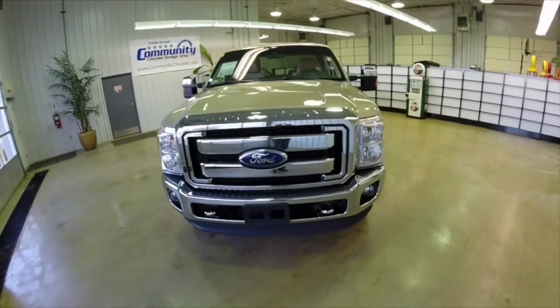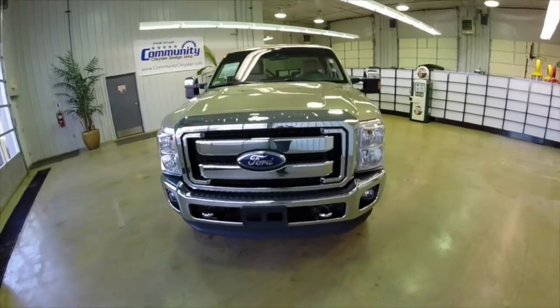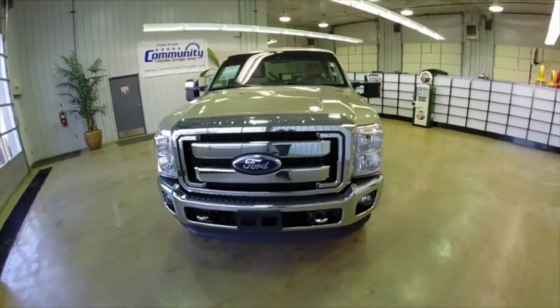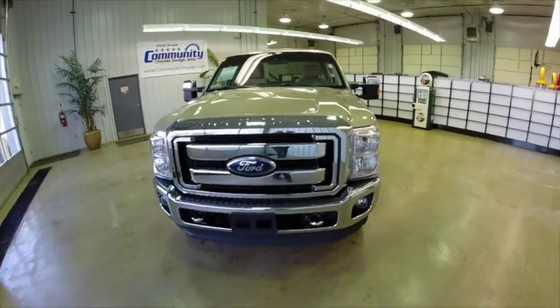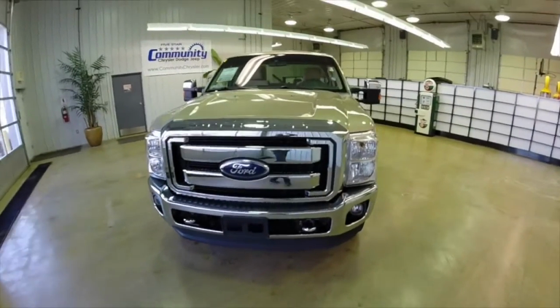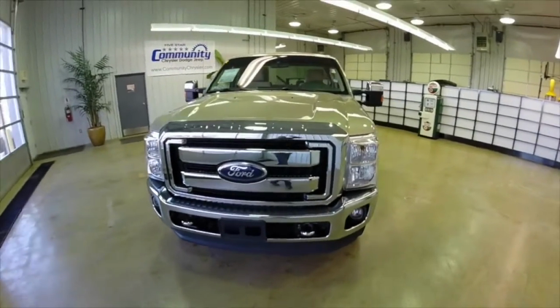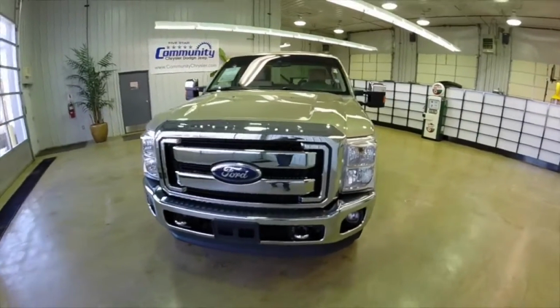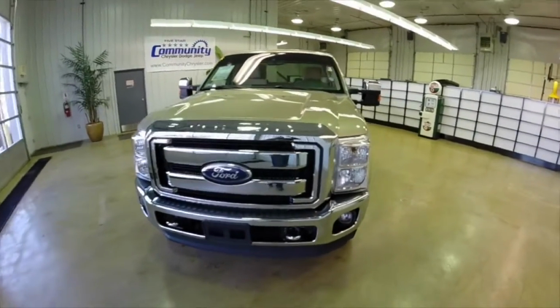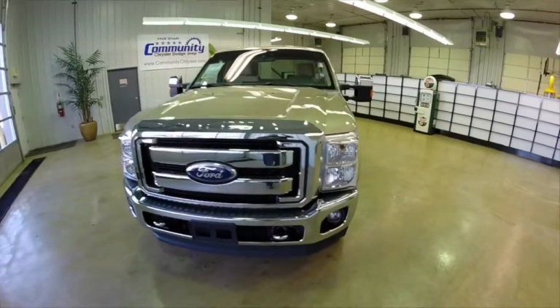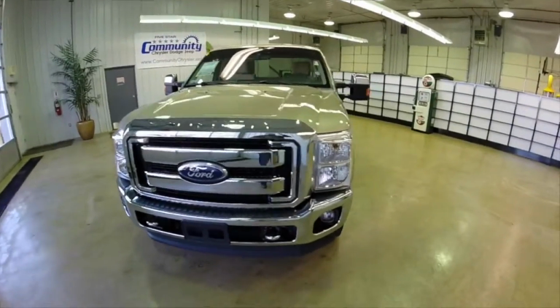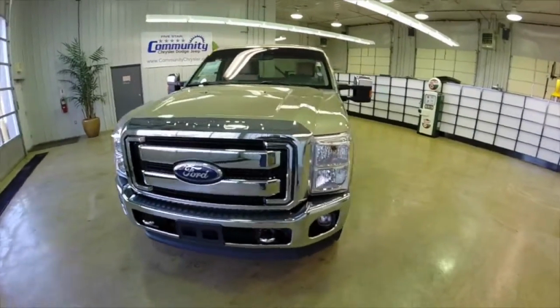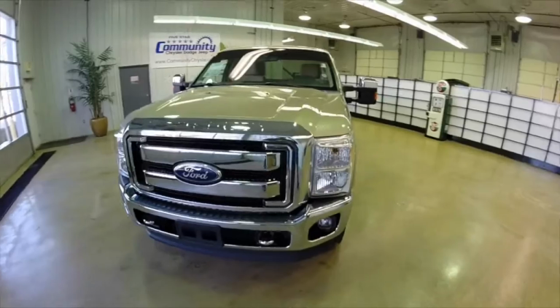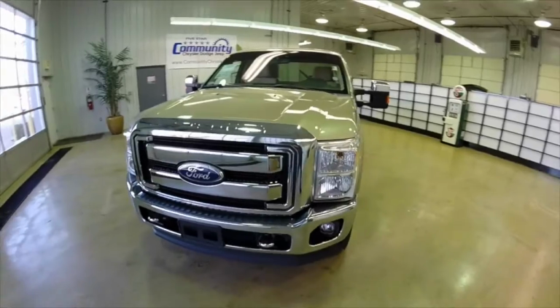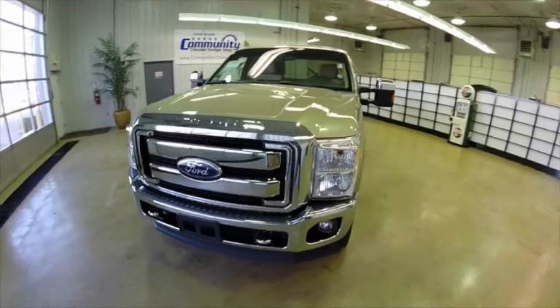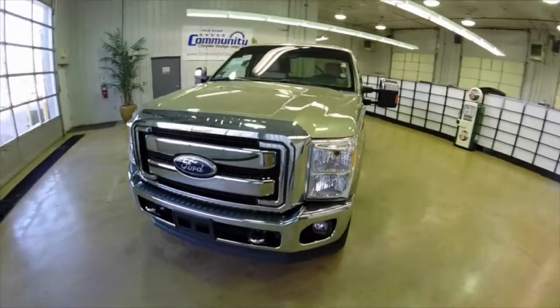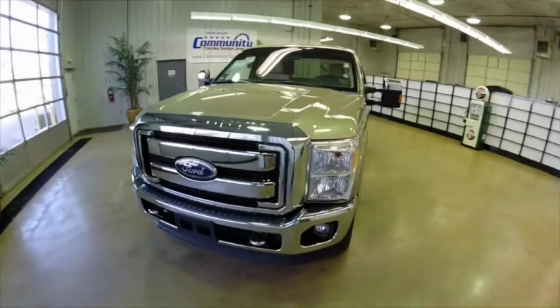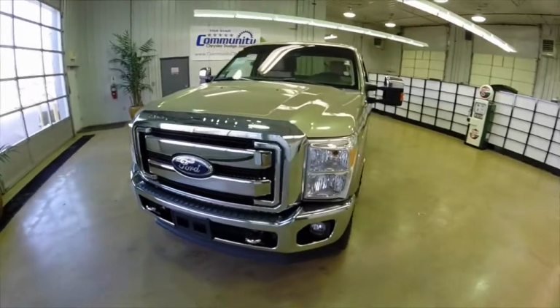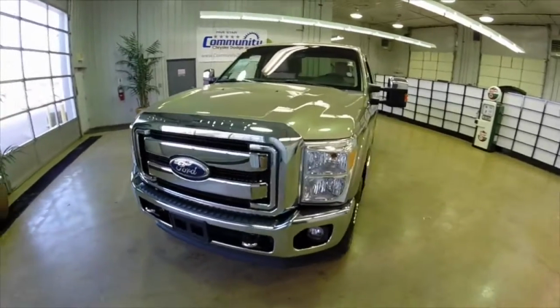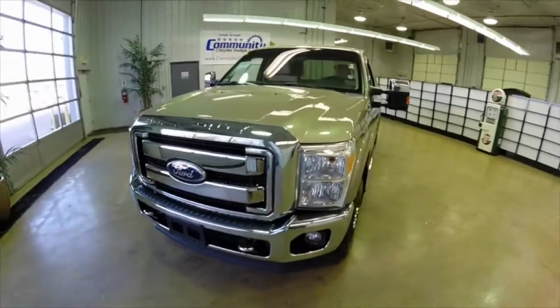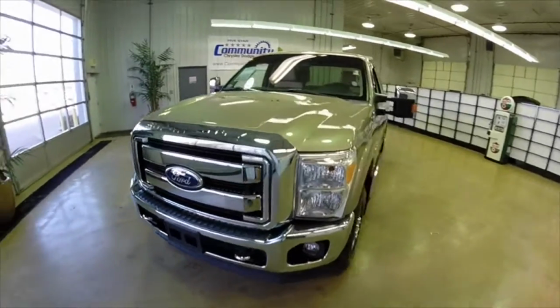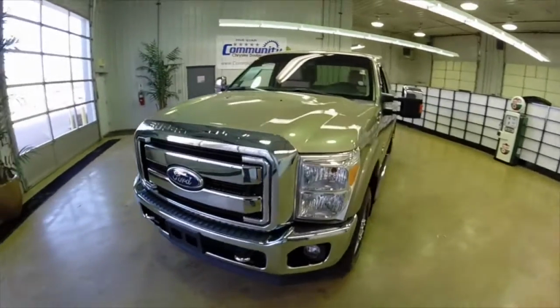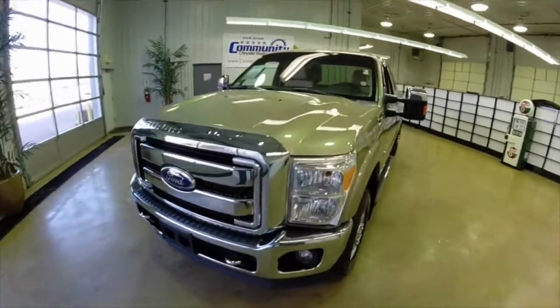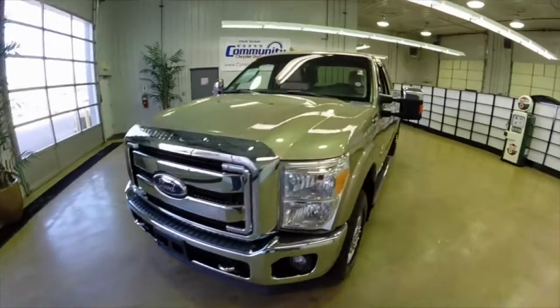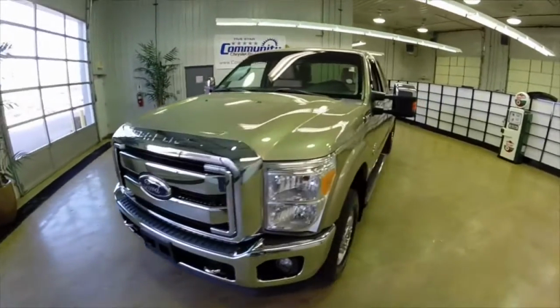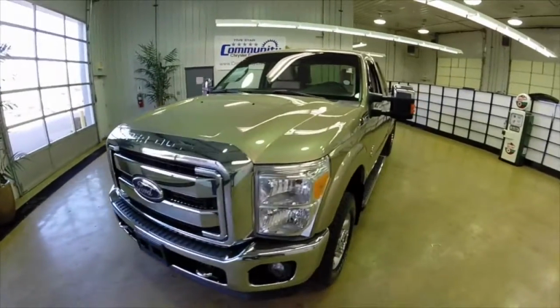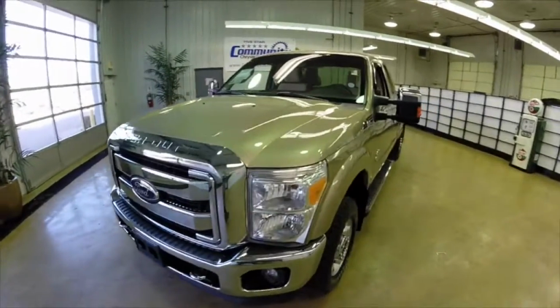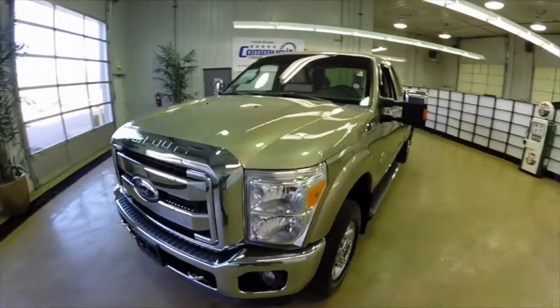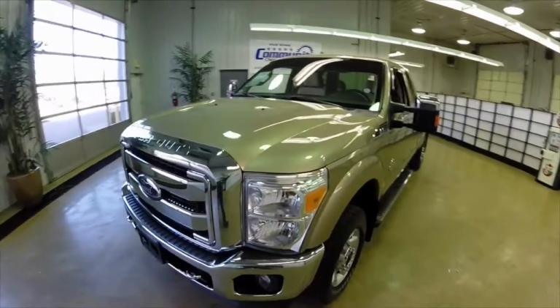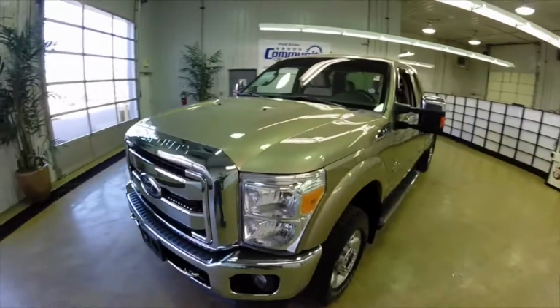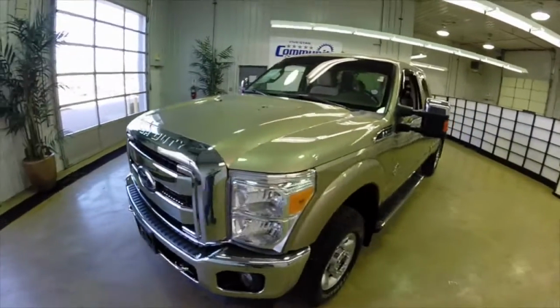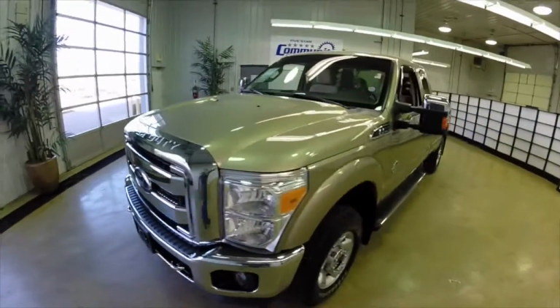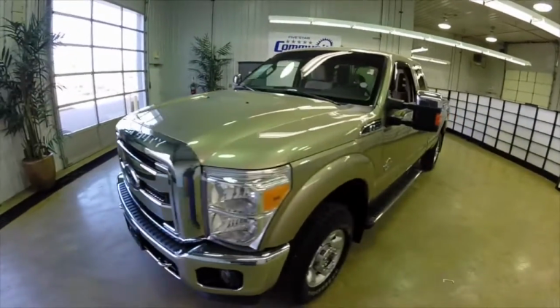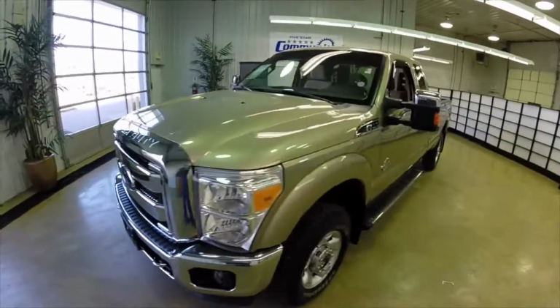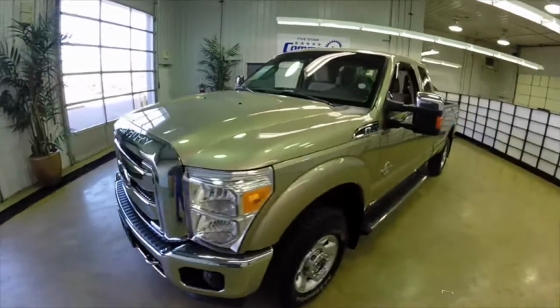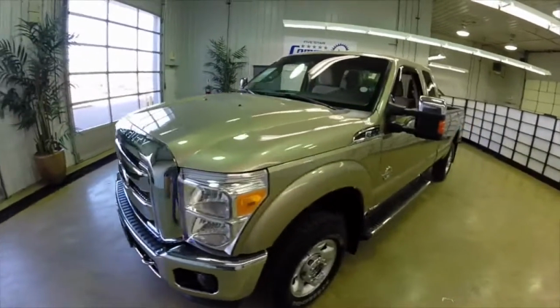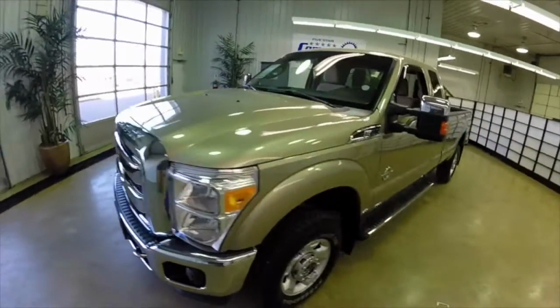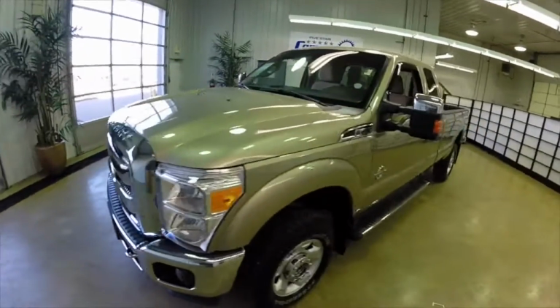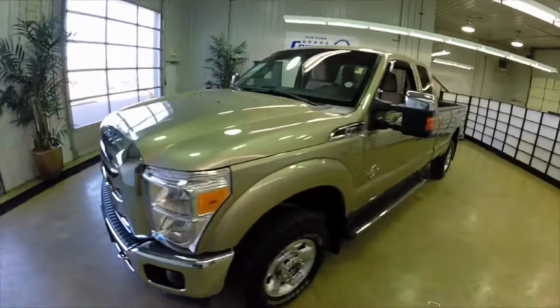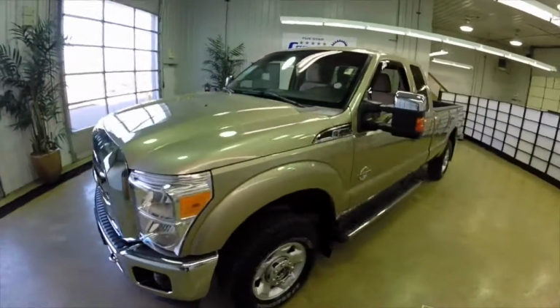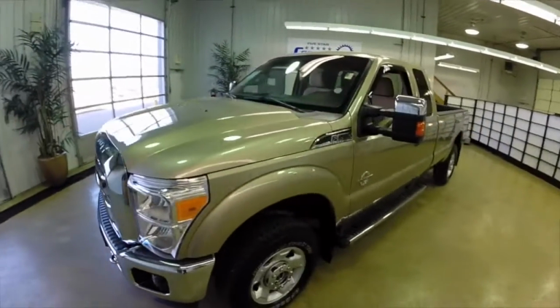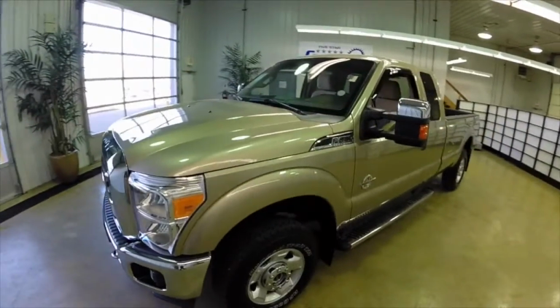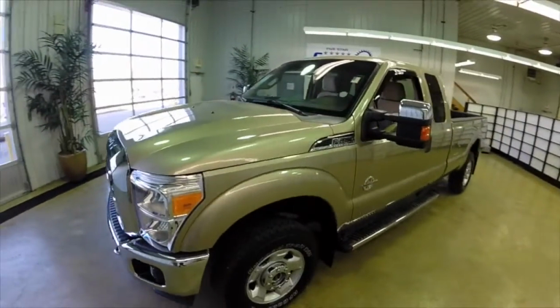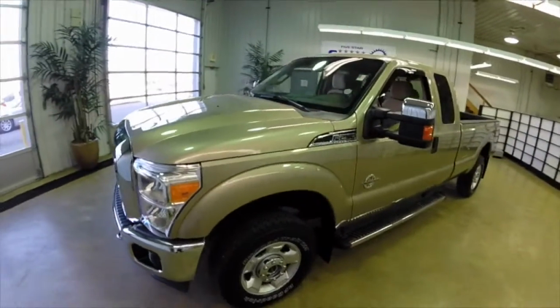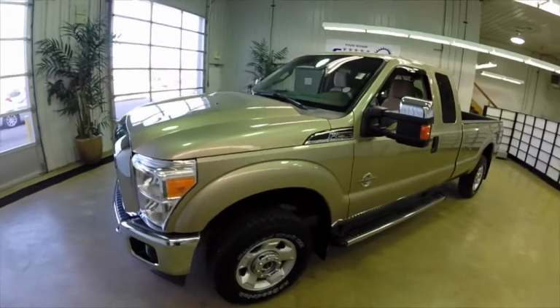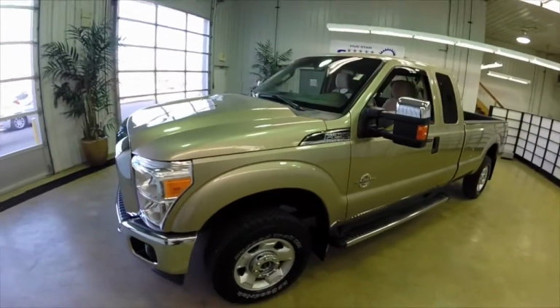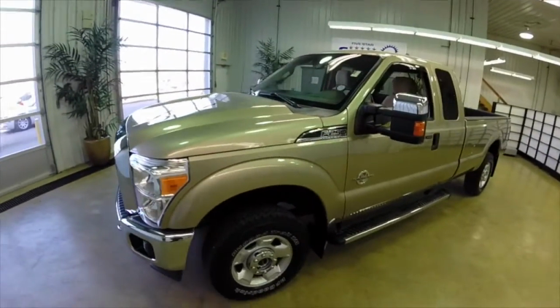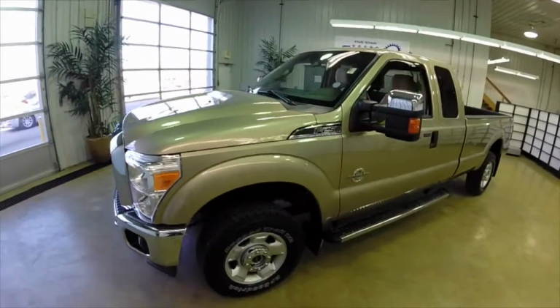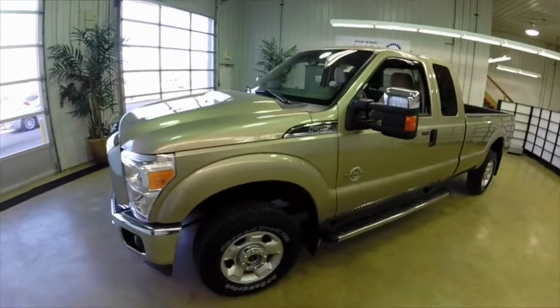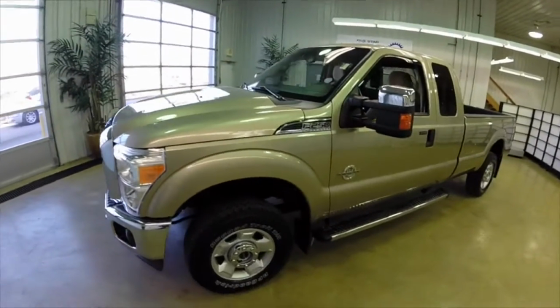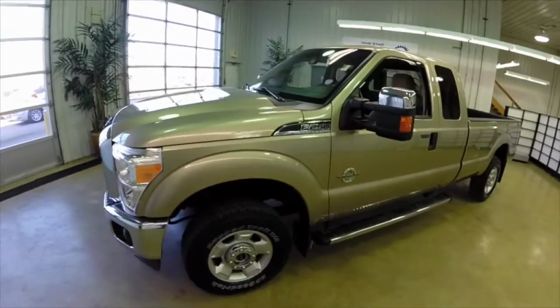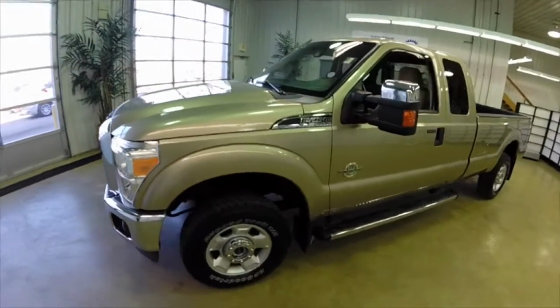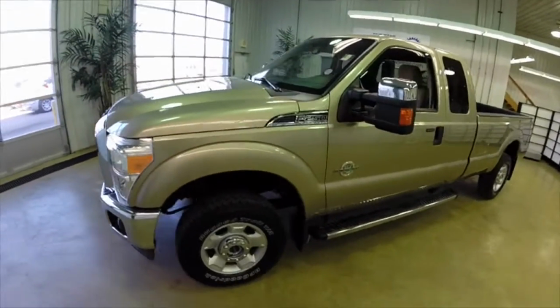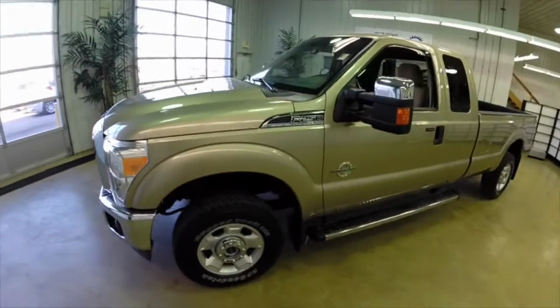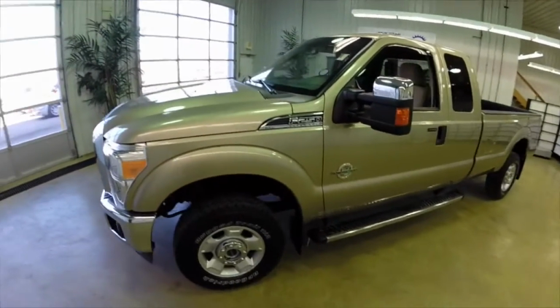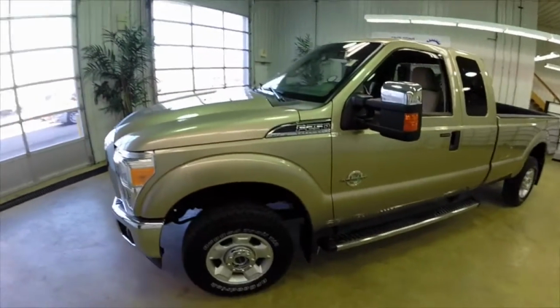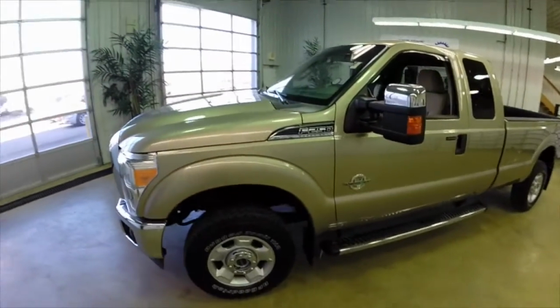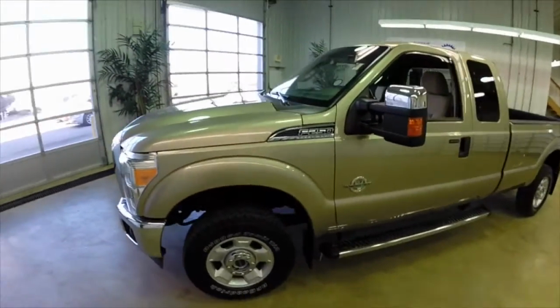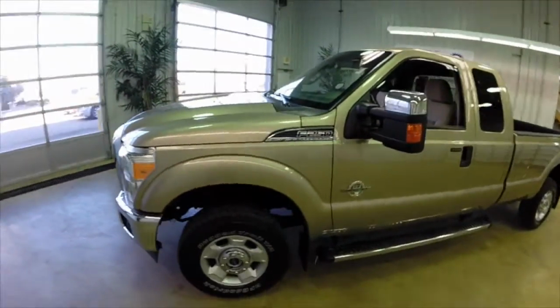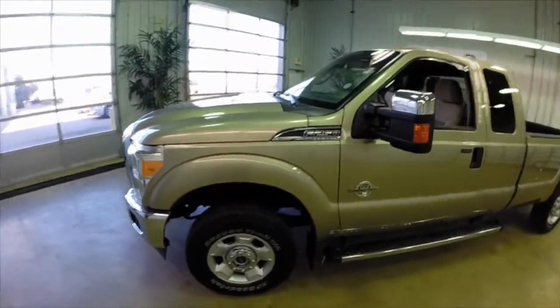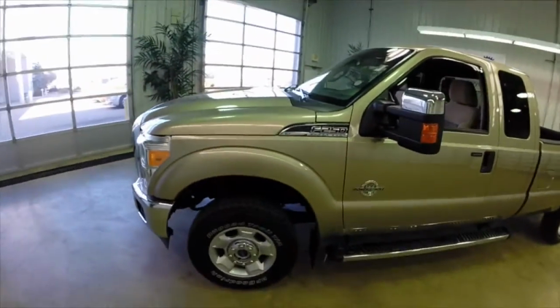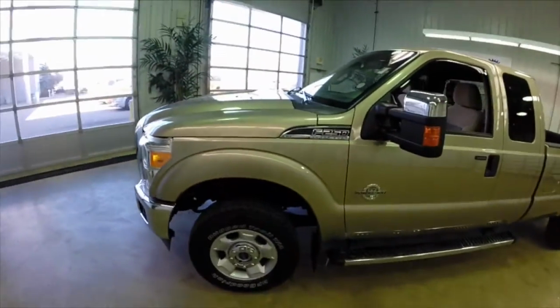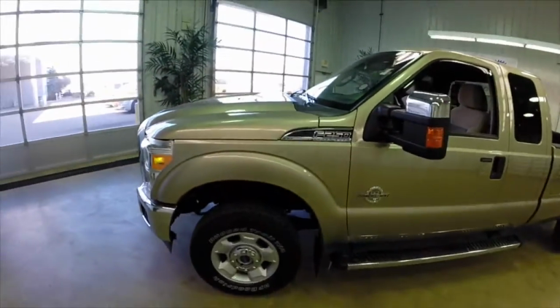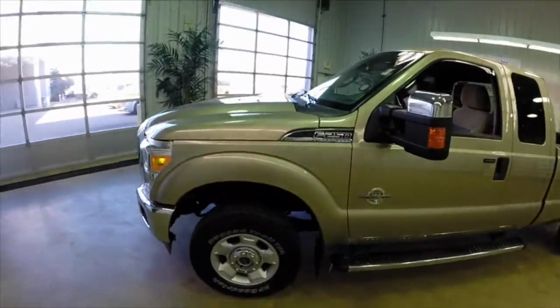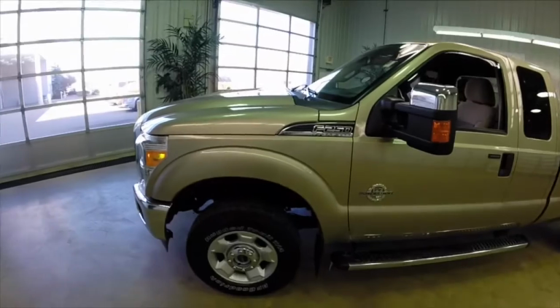Hello everyone, today we're going to take a quick walk around look at this 2011 Ford F-250 Super Duty.